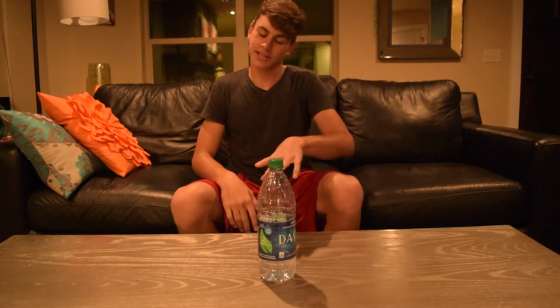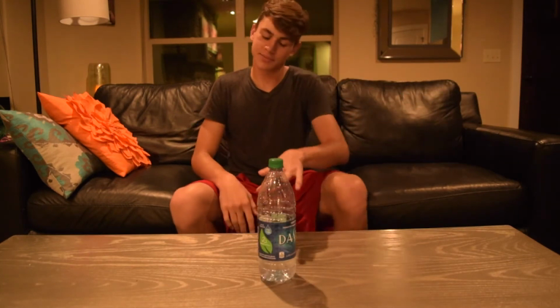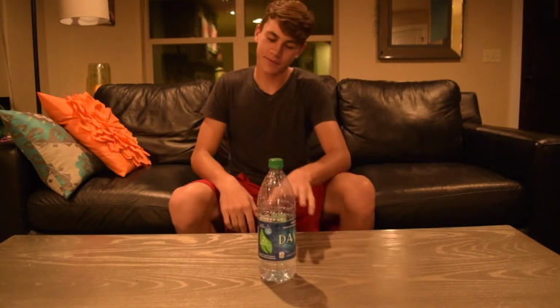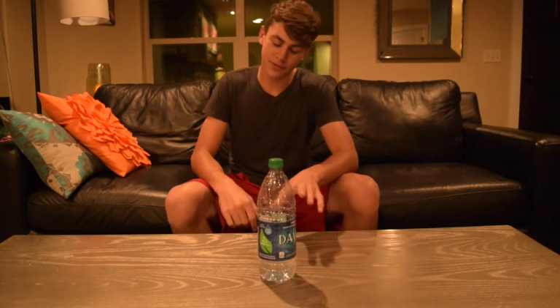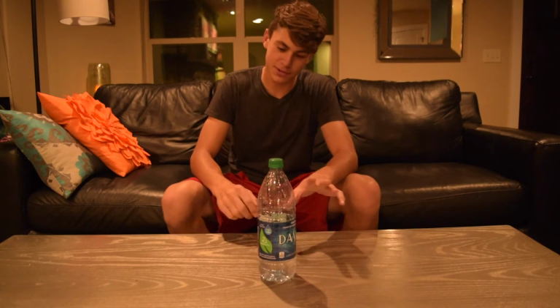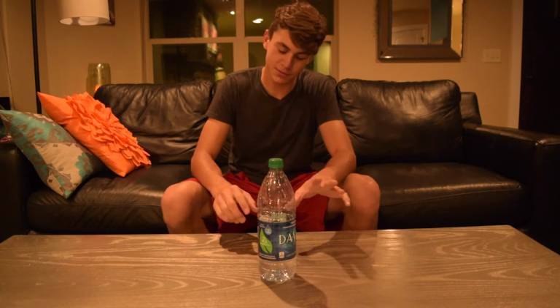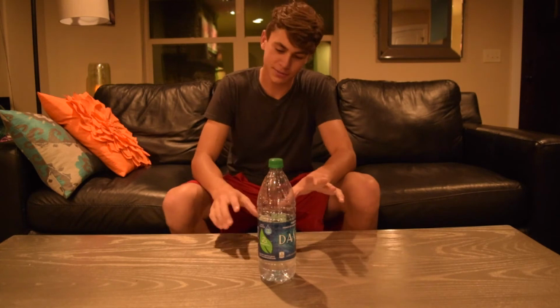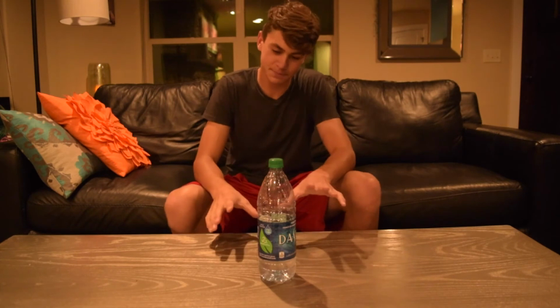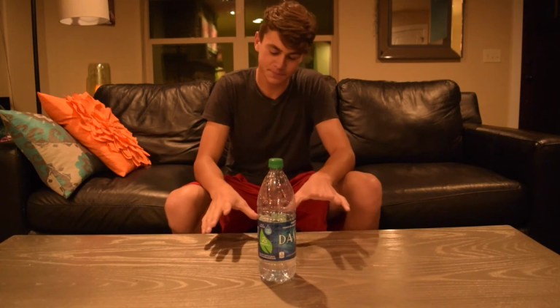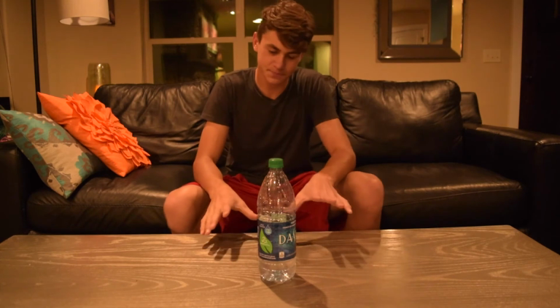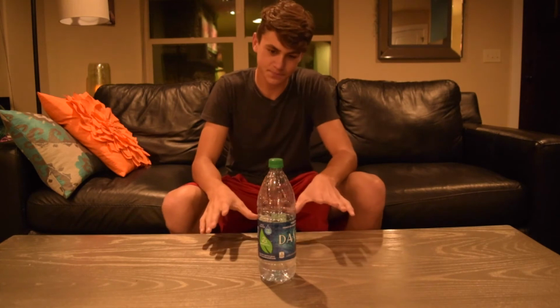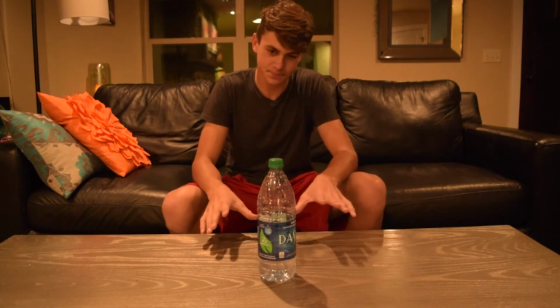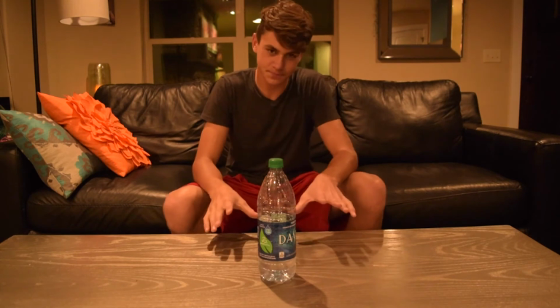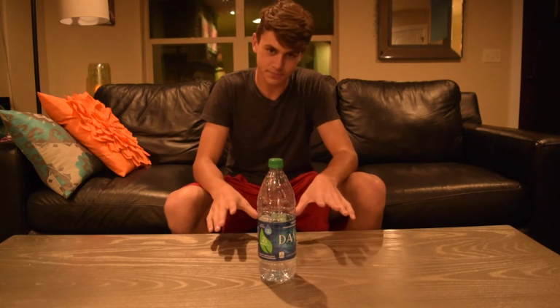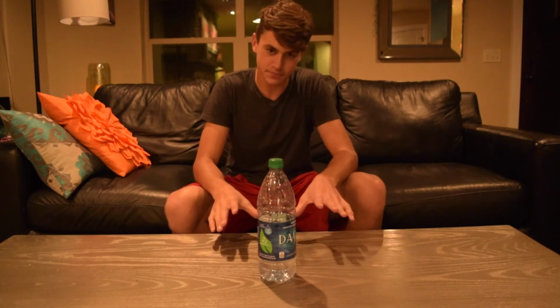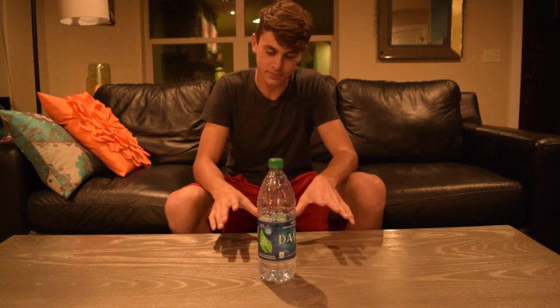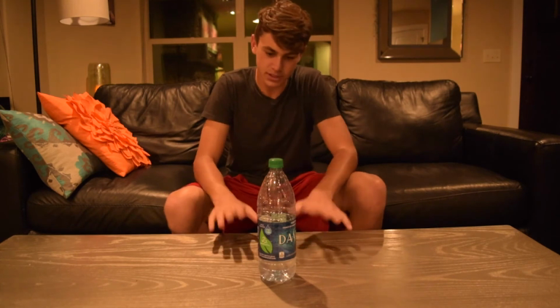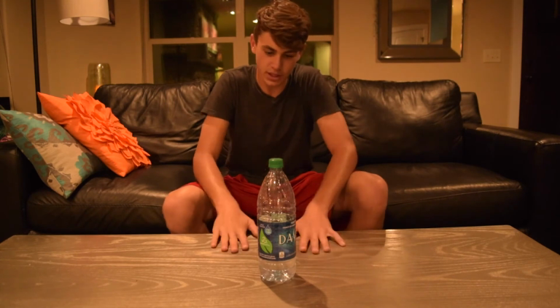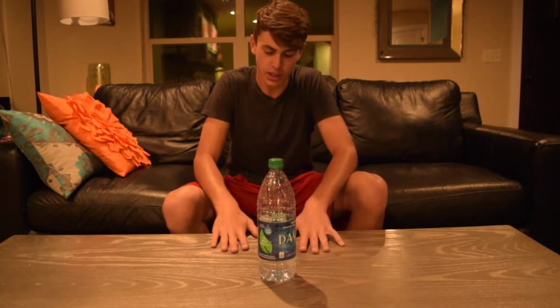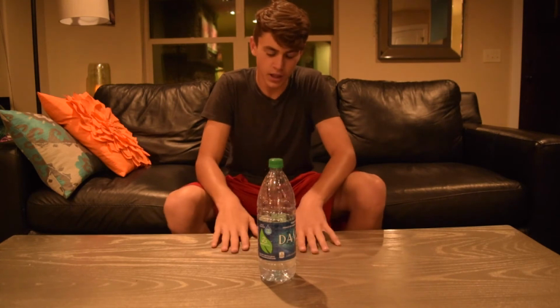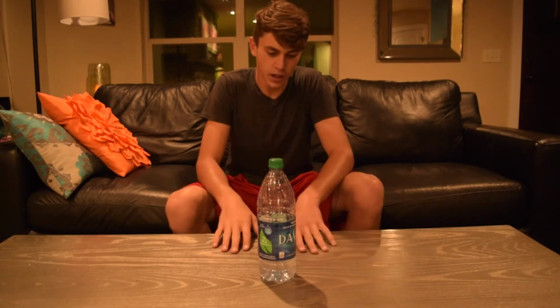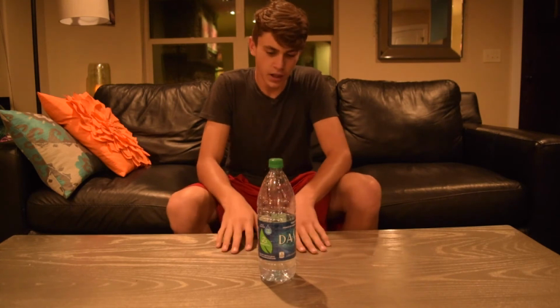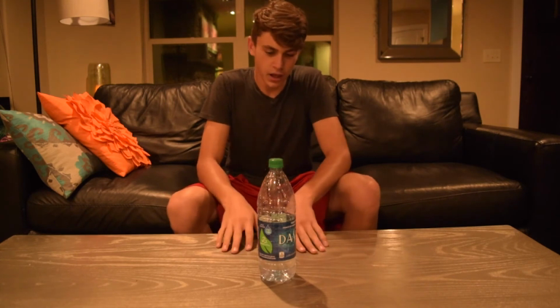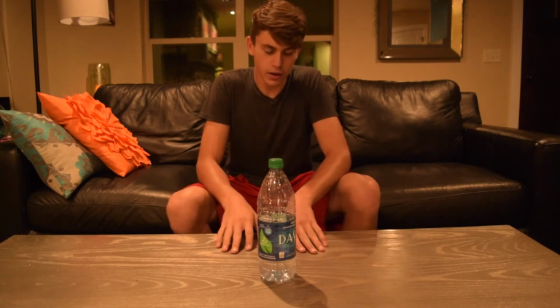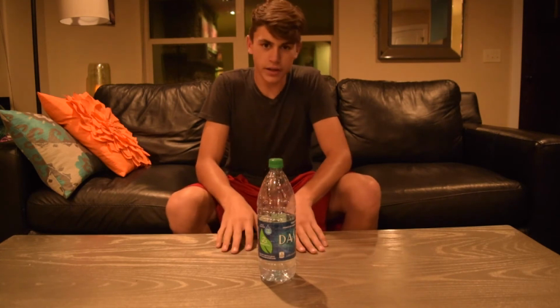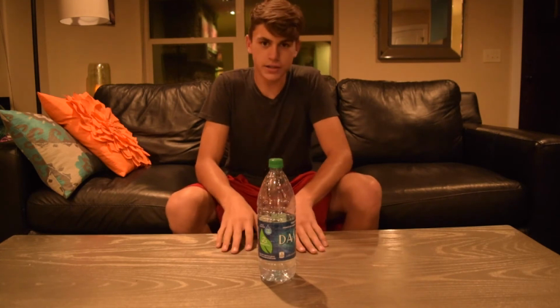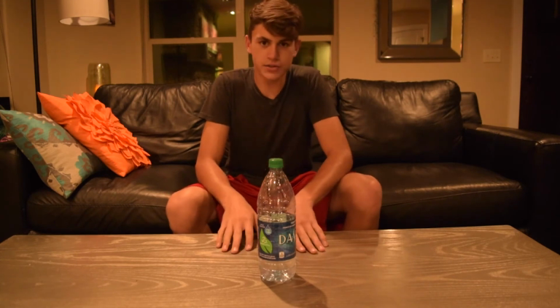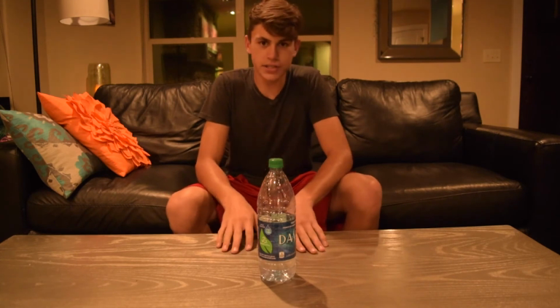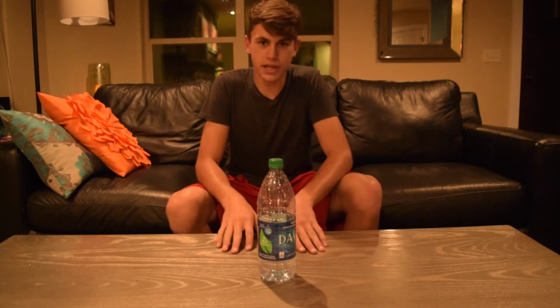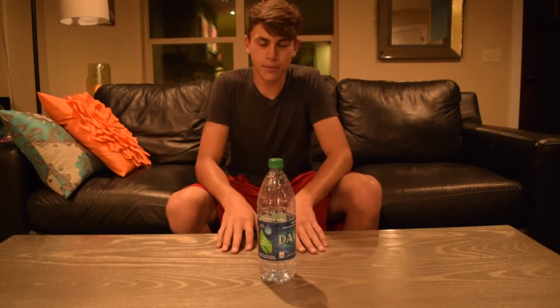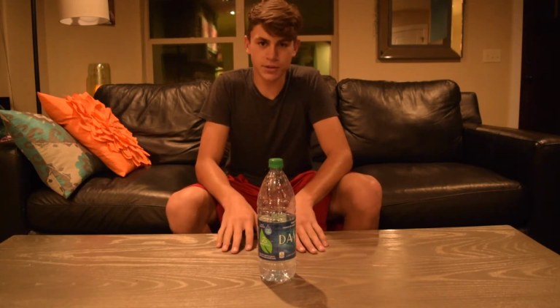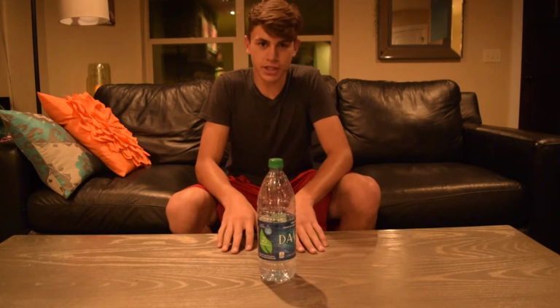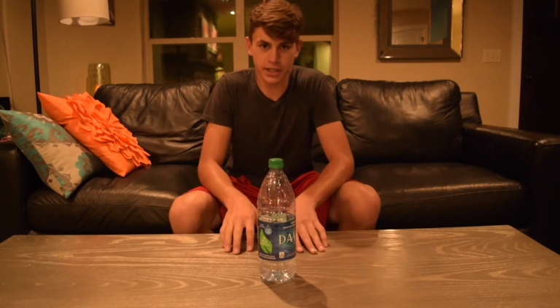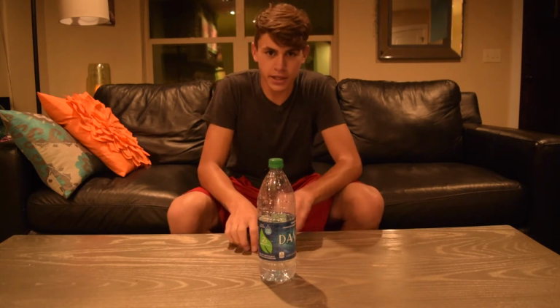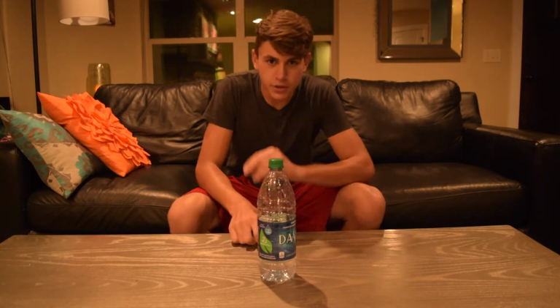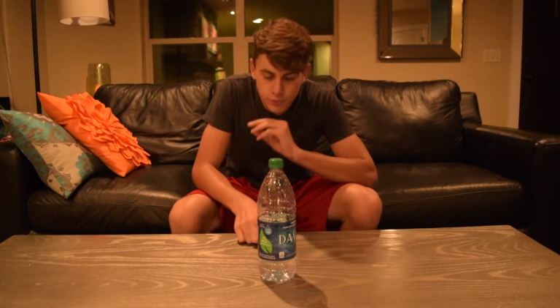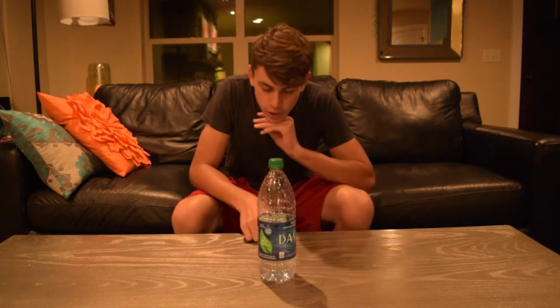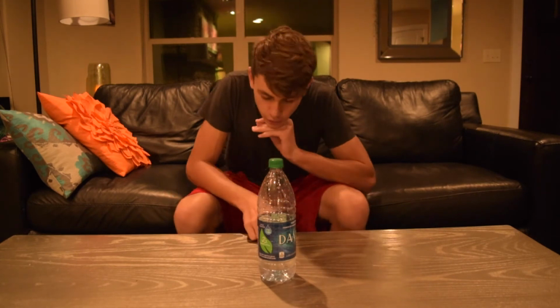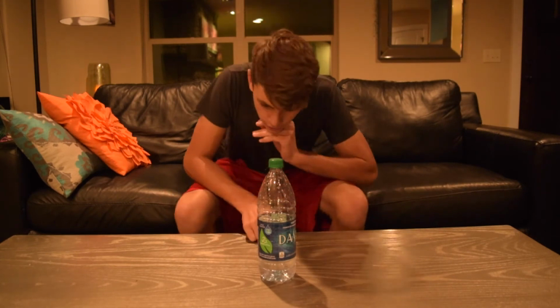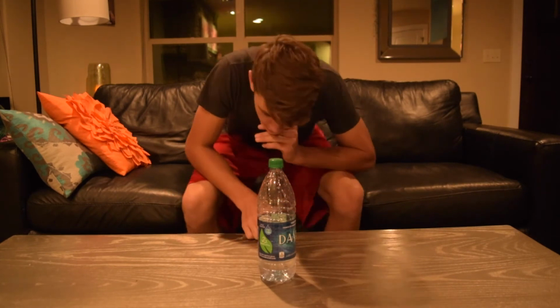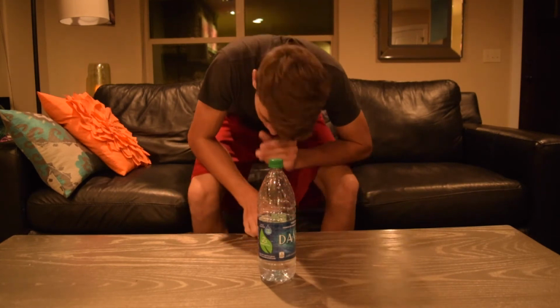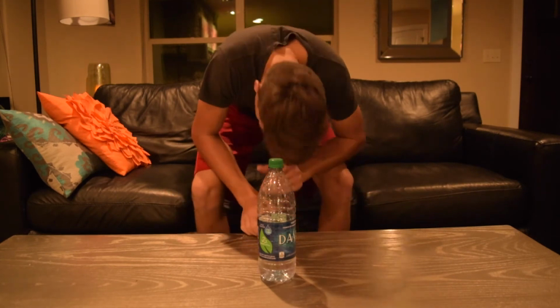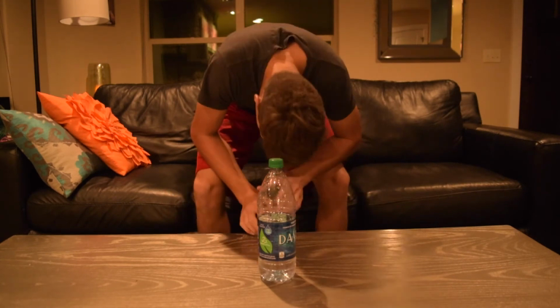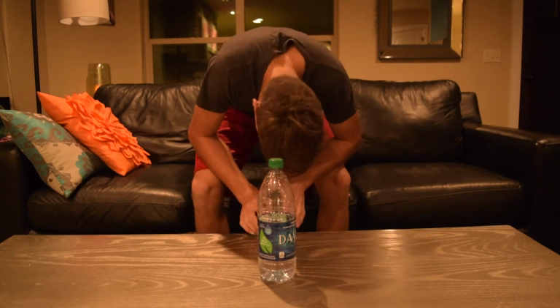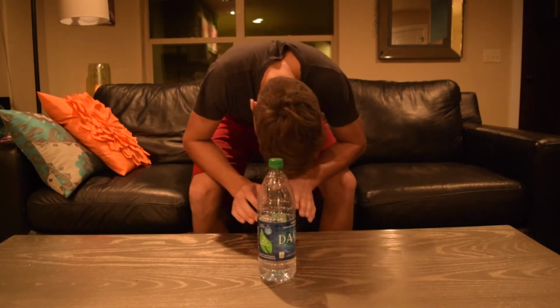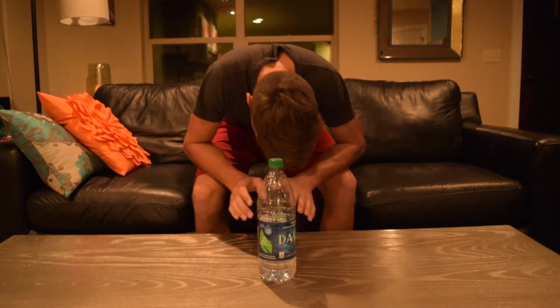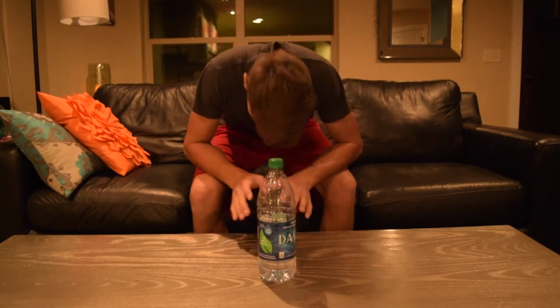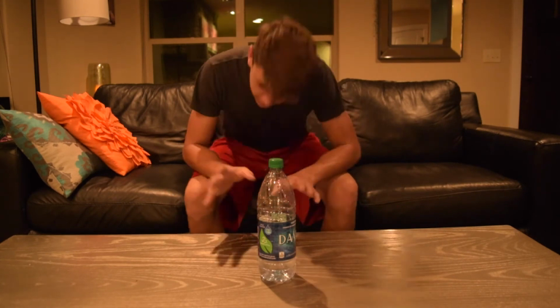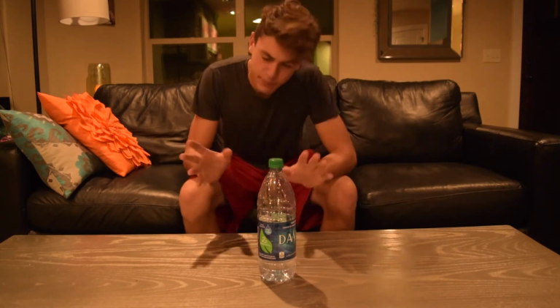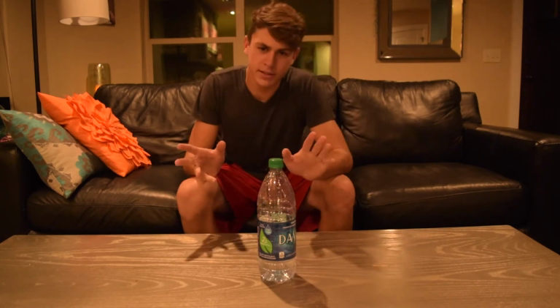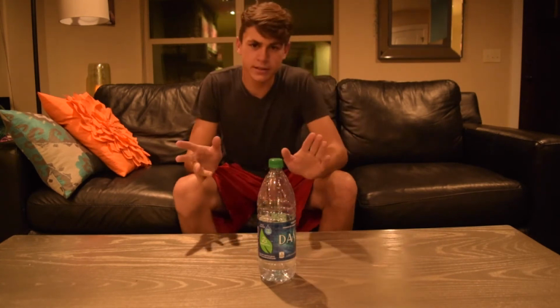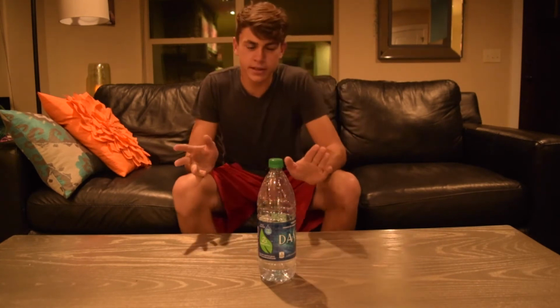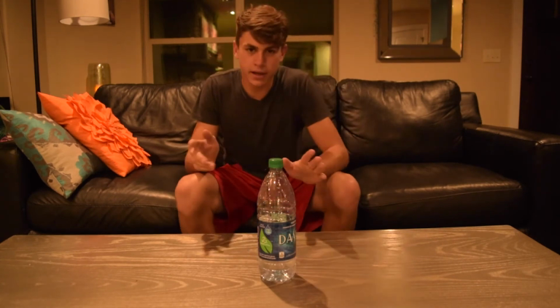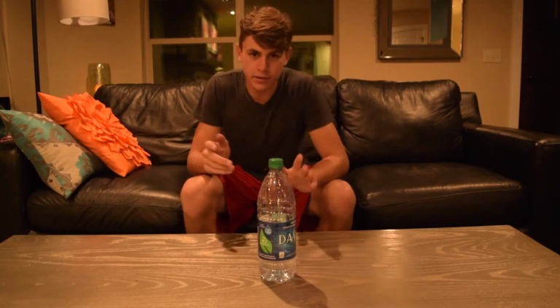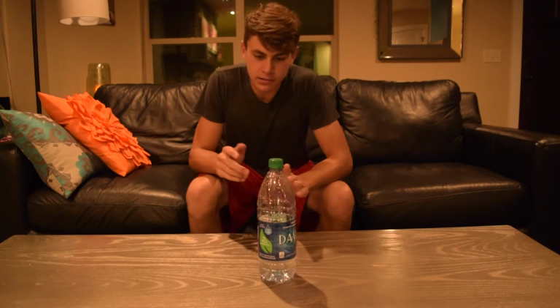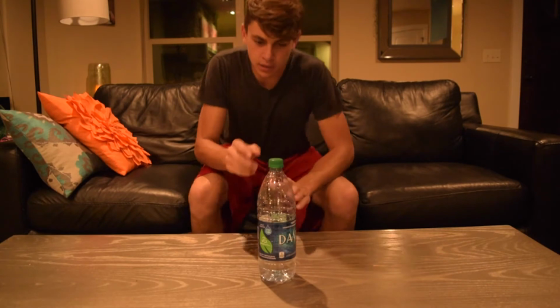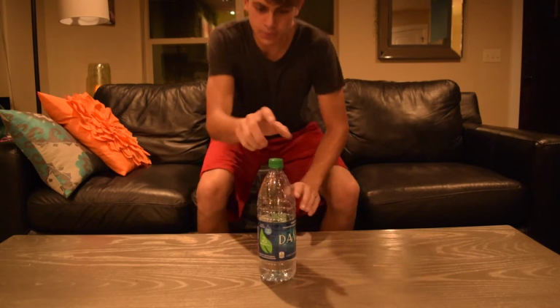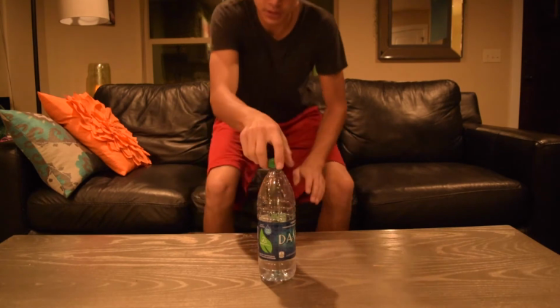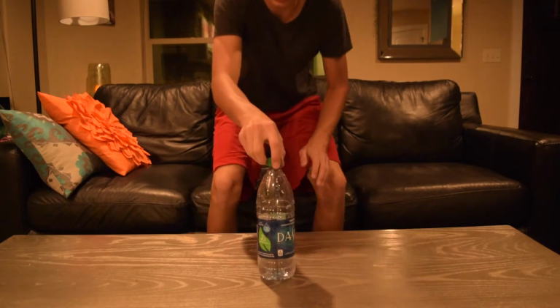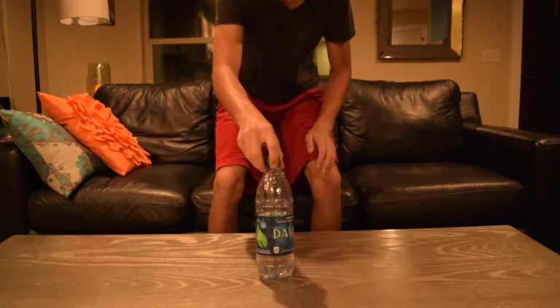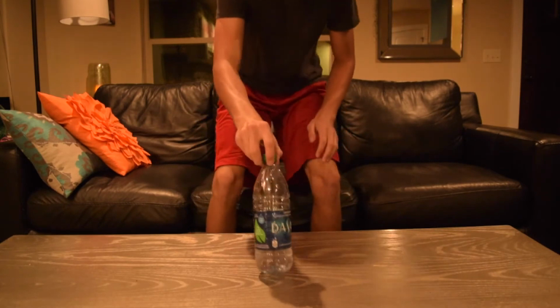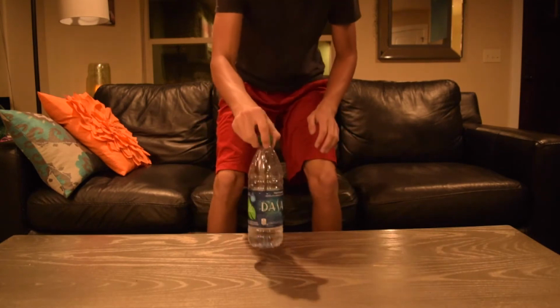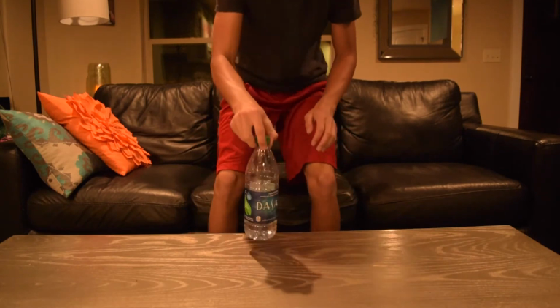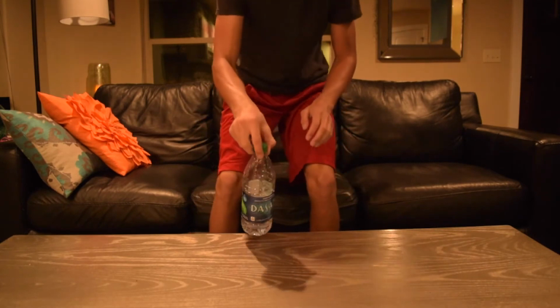Okay guys, that's my first one. Let's see how many I can get in a row — I can't be sitting down, so I'm just gonna do this.